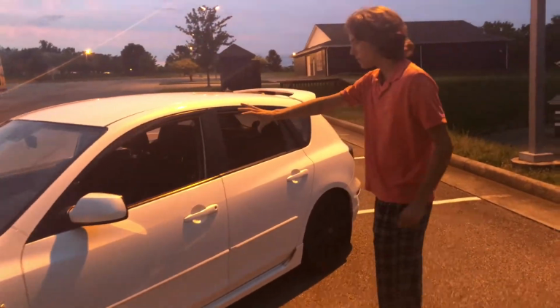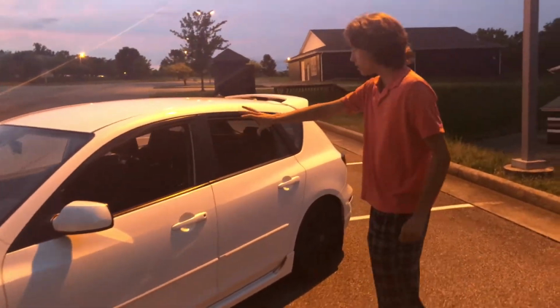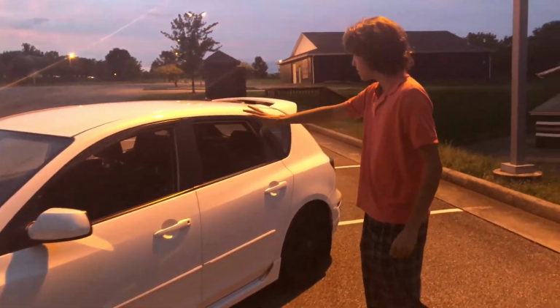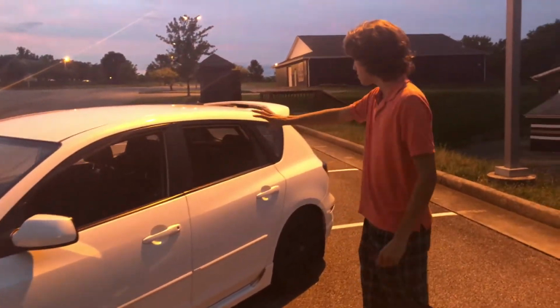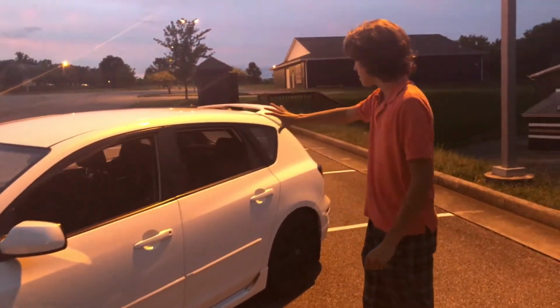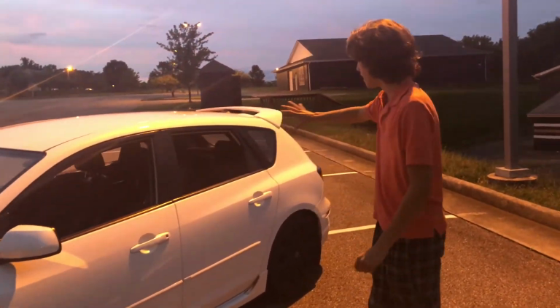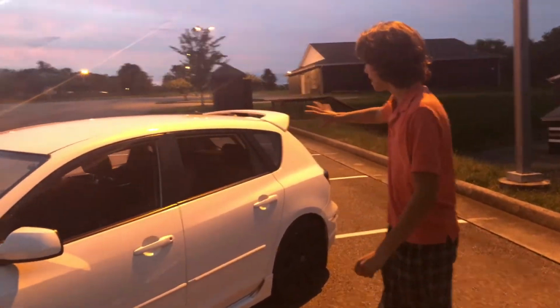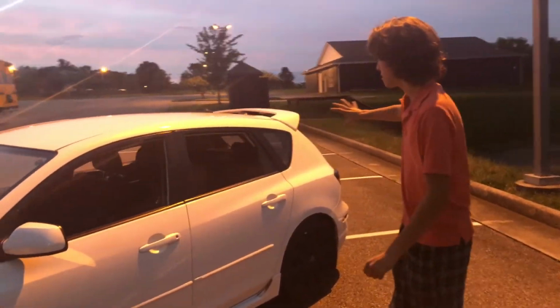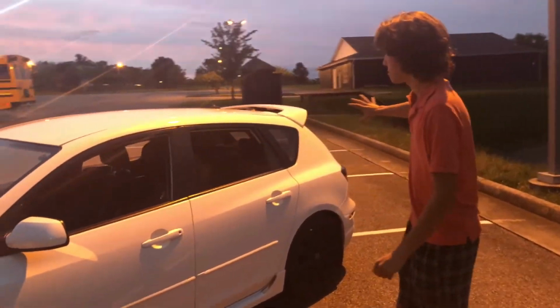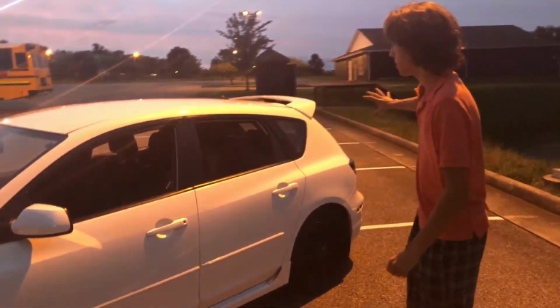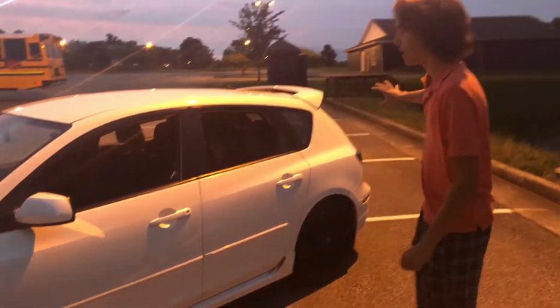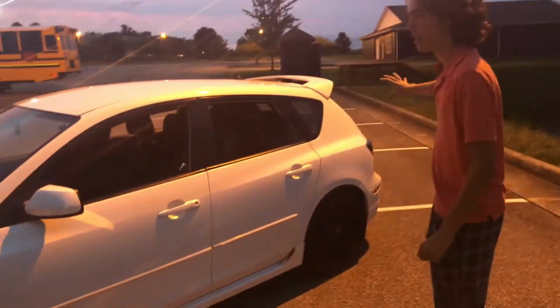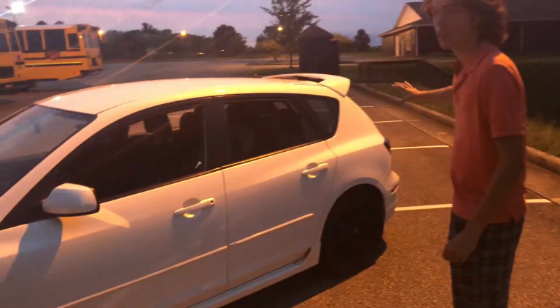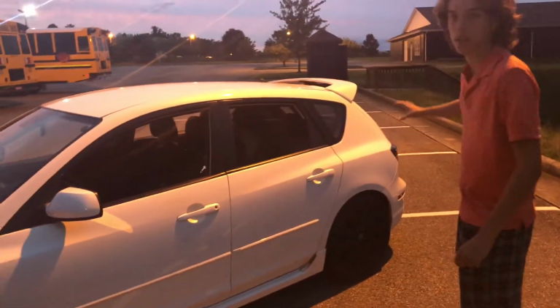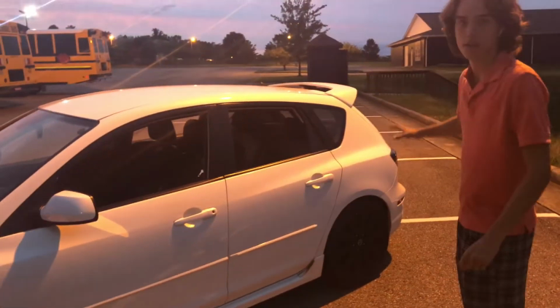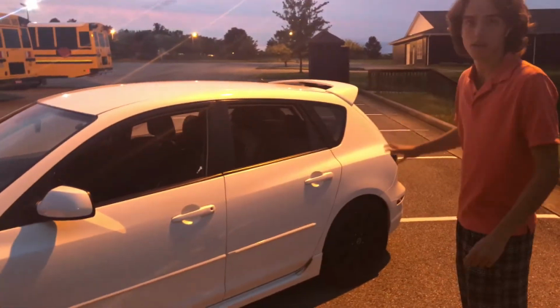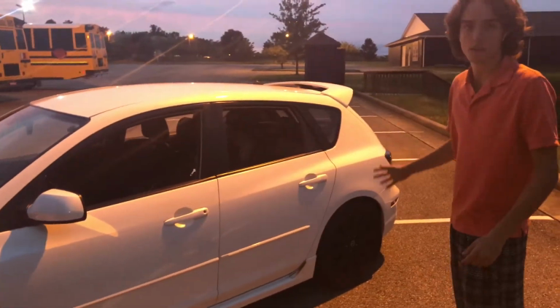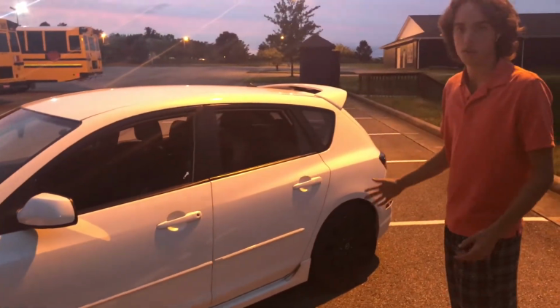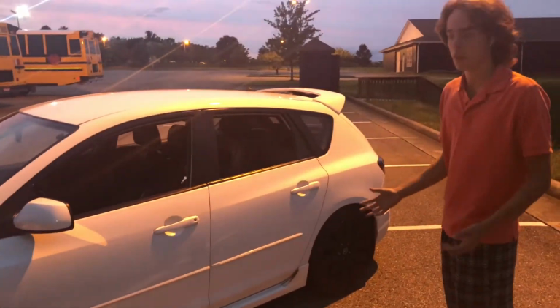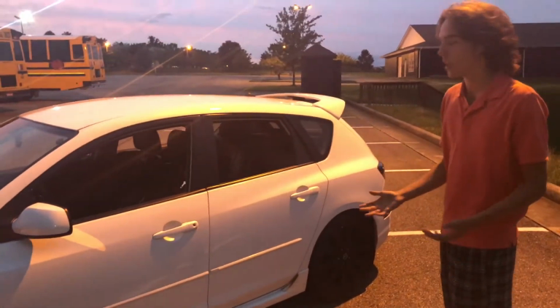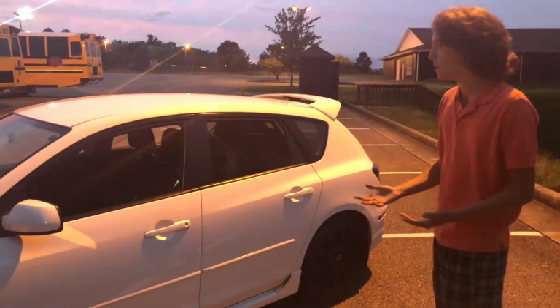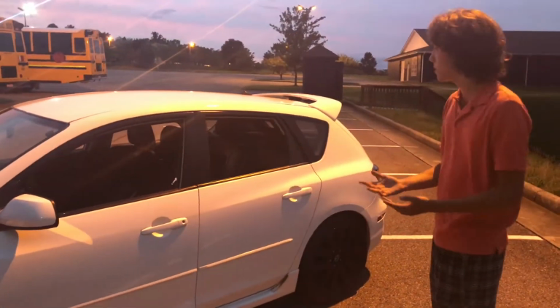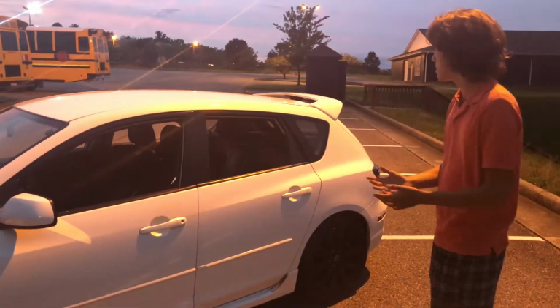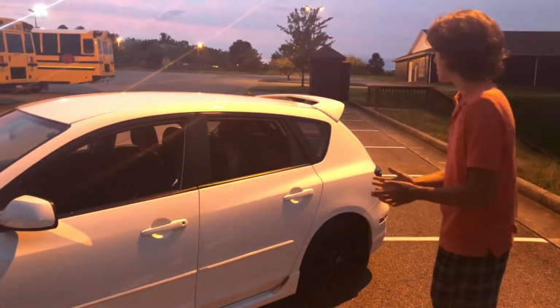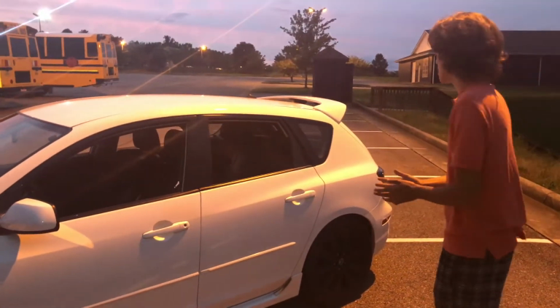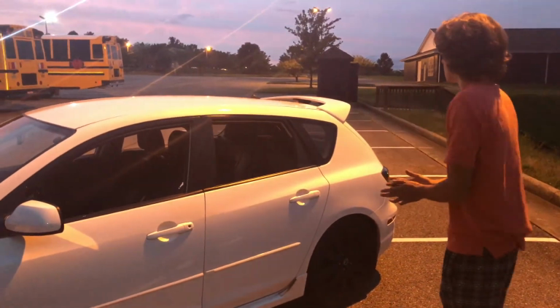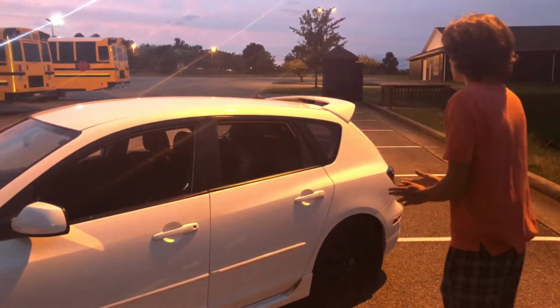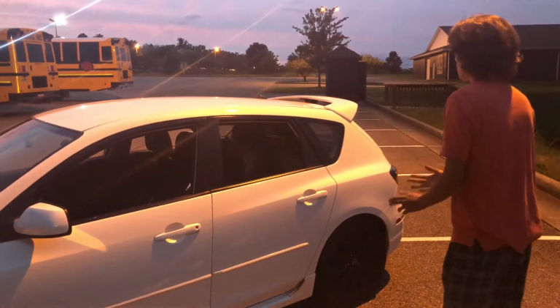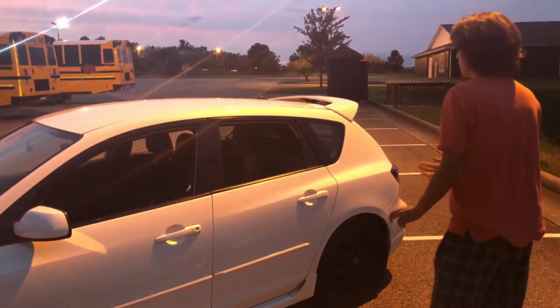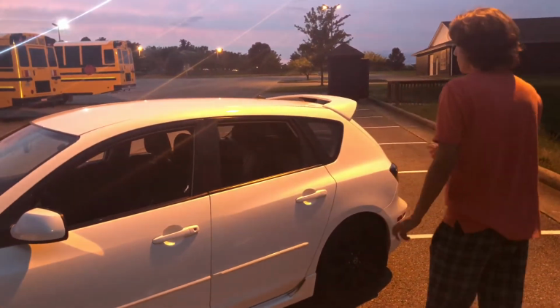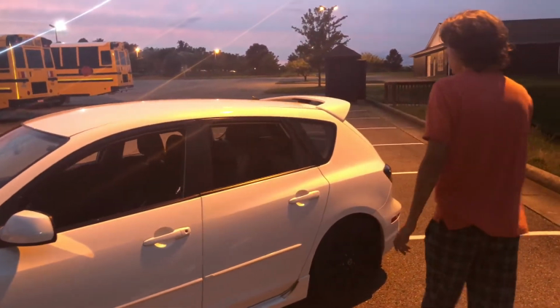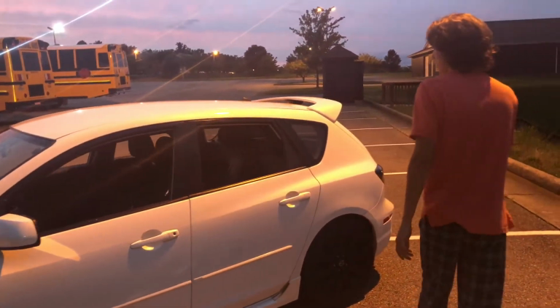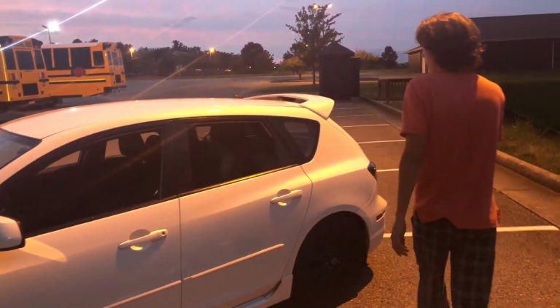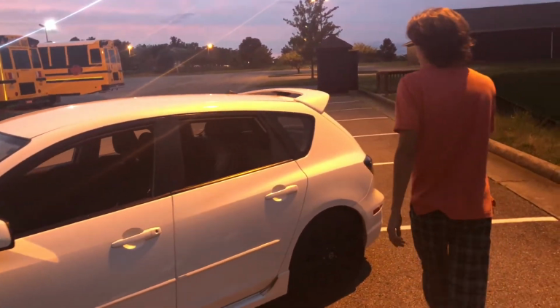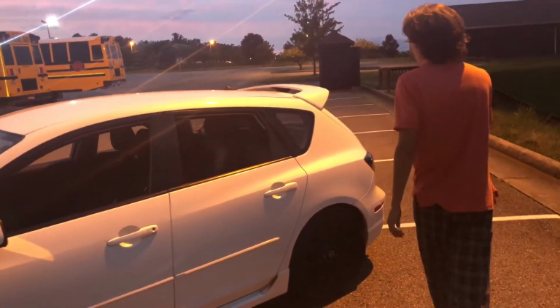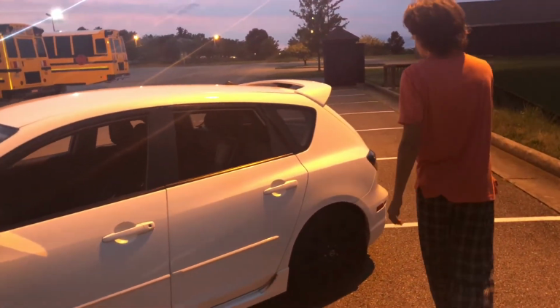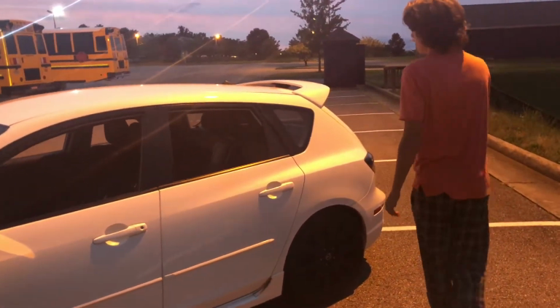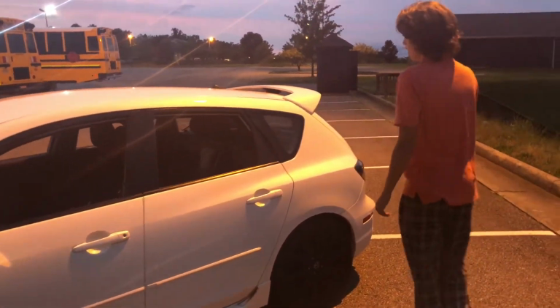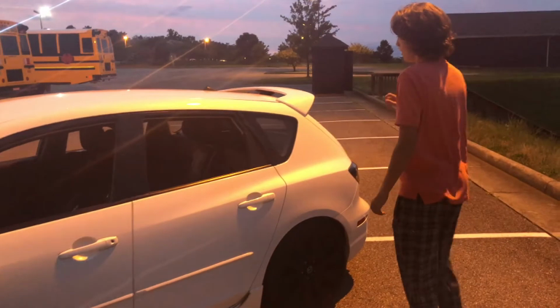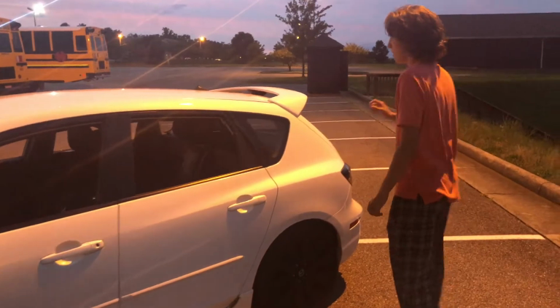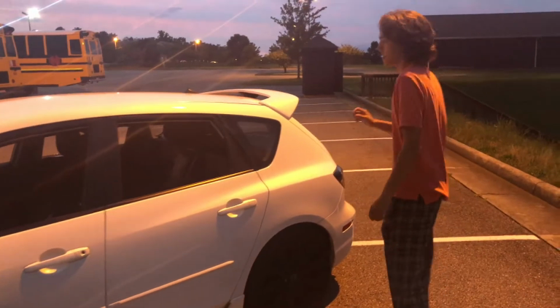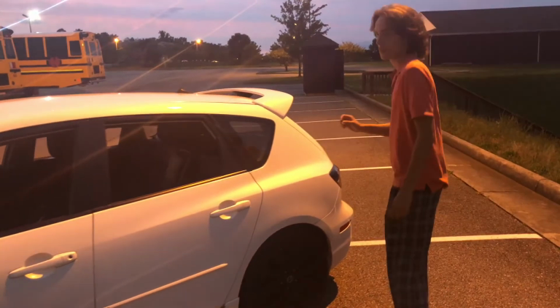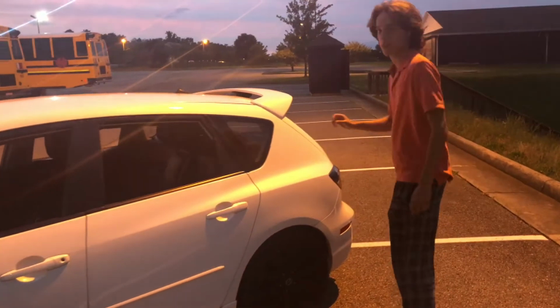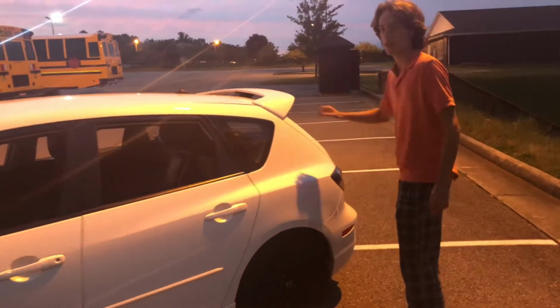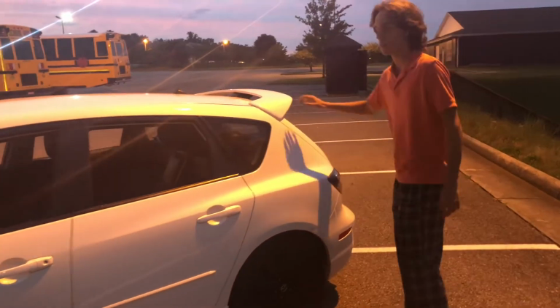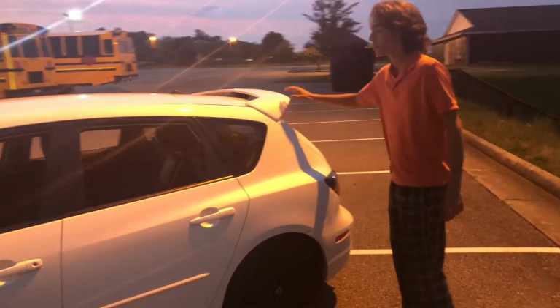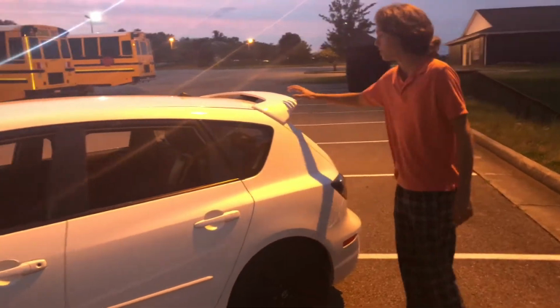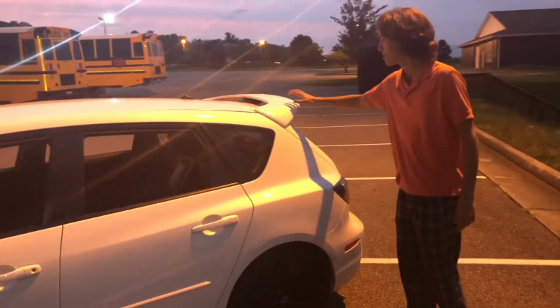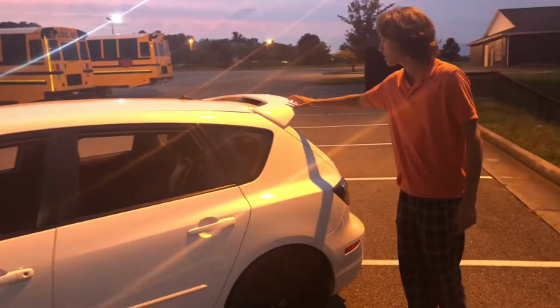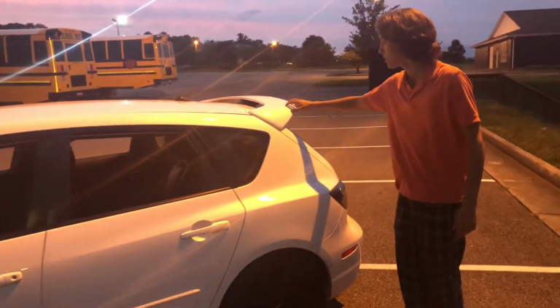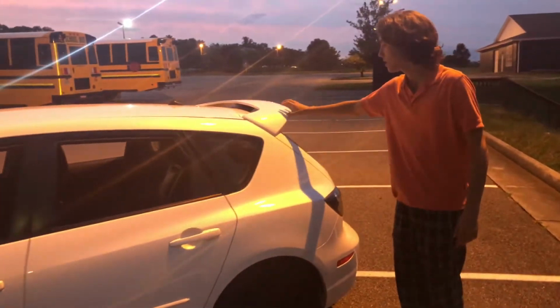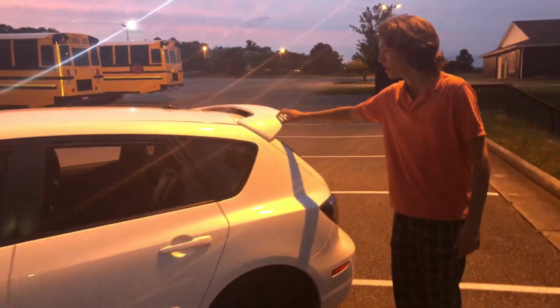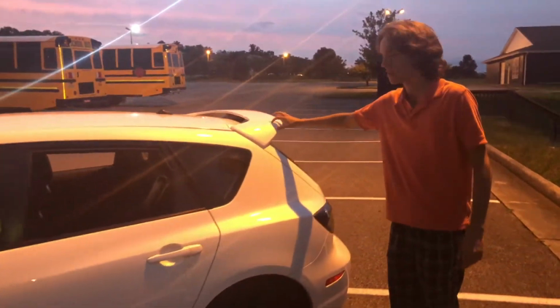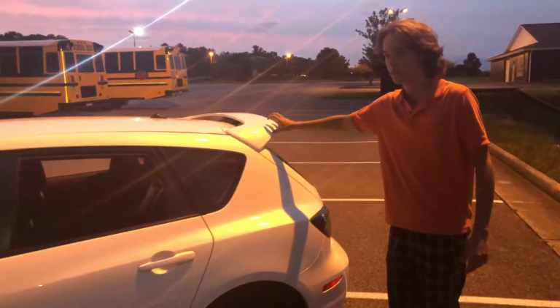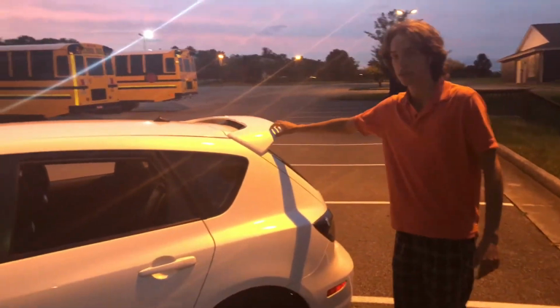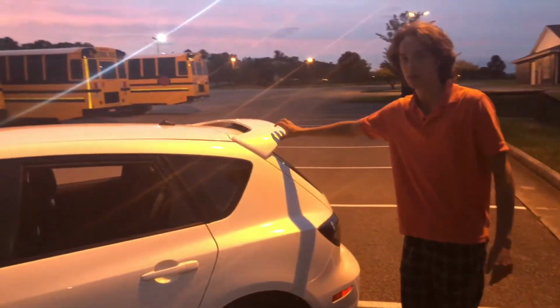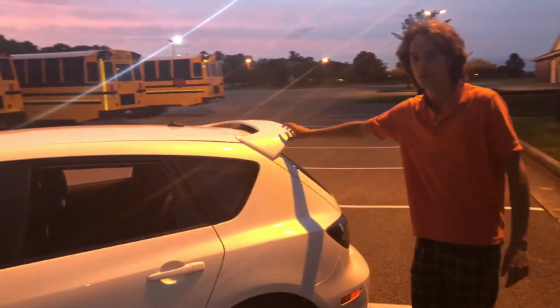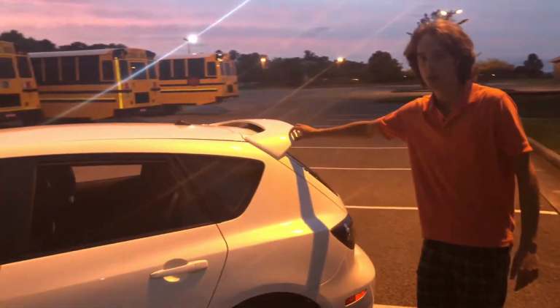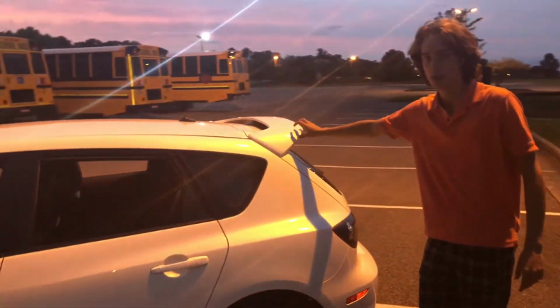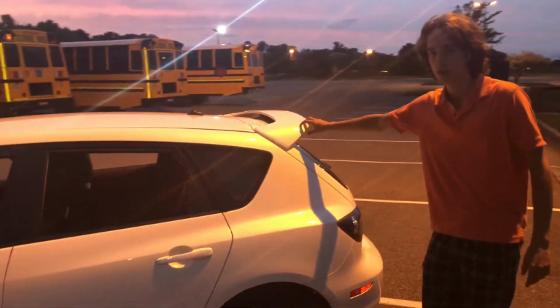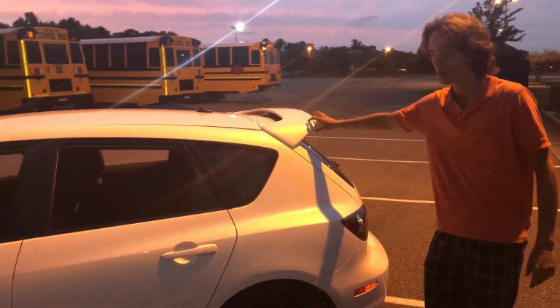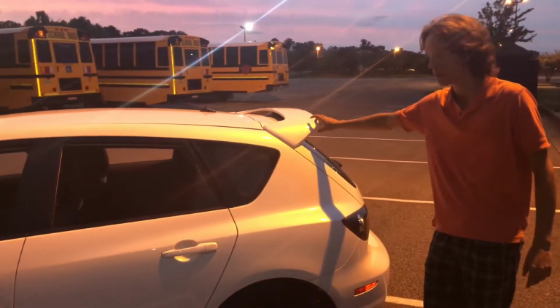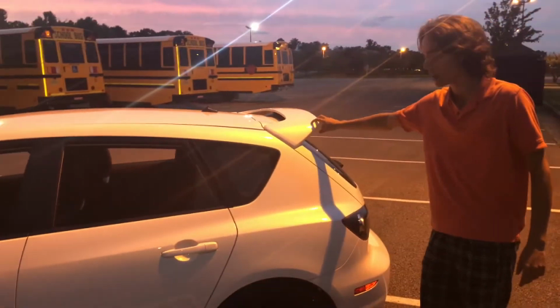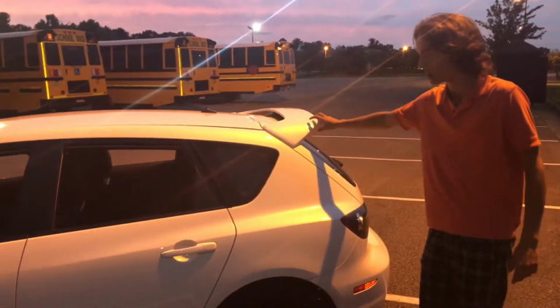Coming along the side here, just a hatchback — really a standard-looking car. The only hint that this is anything special is this little spoiler on the back.